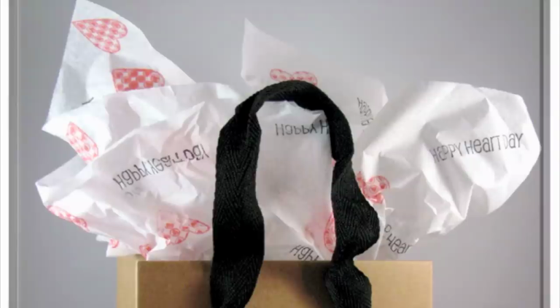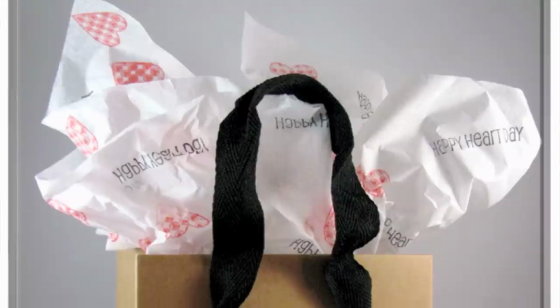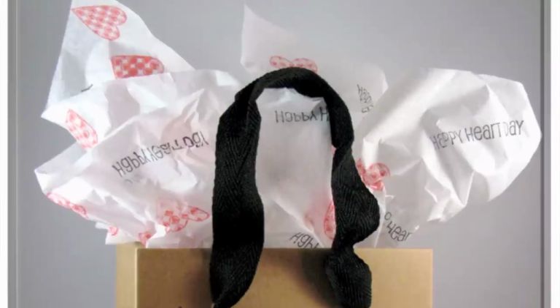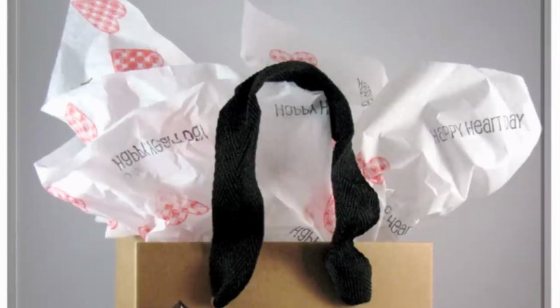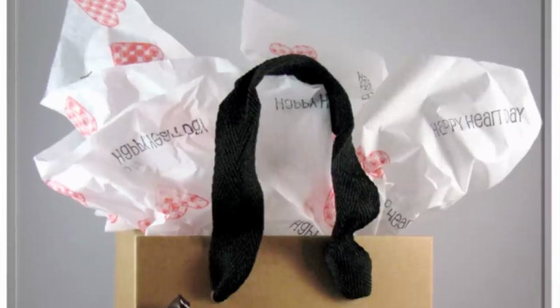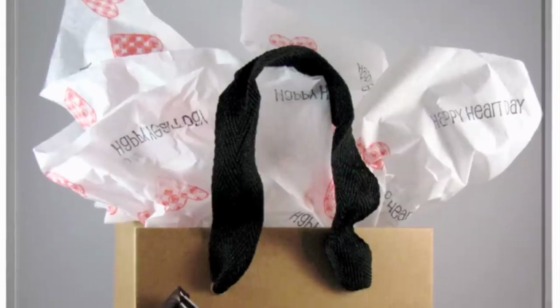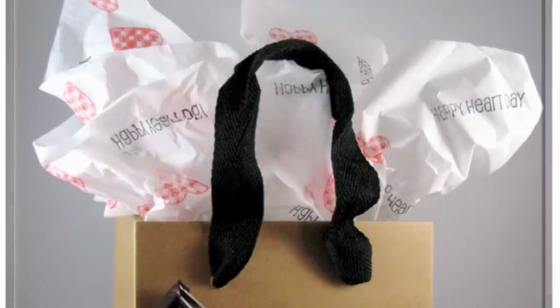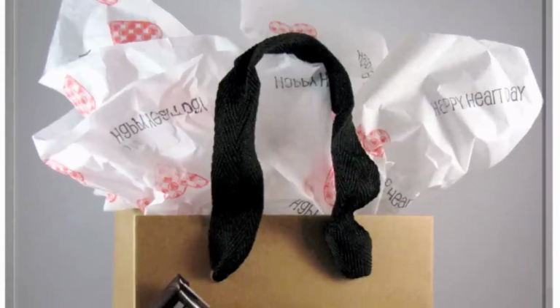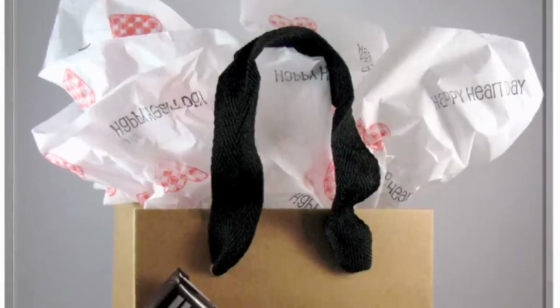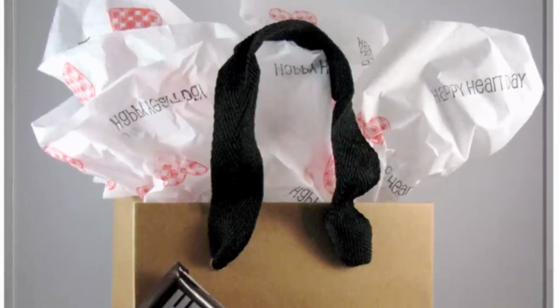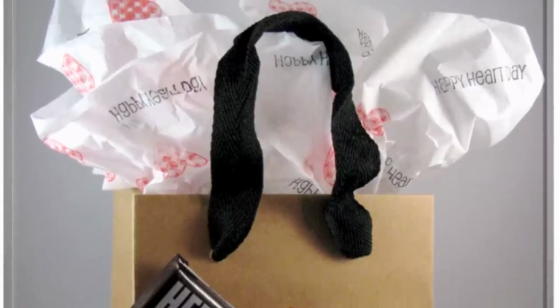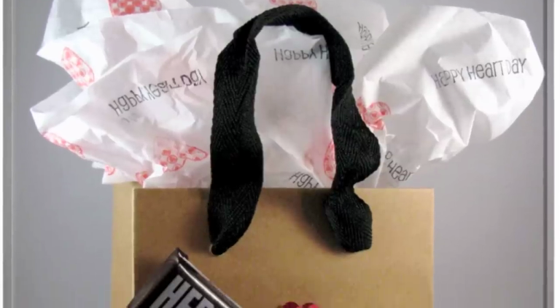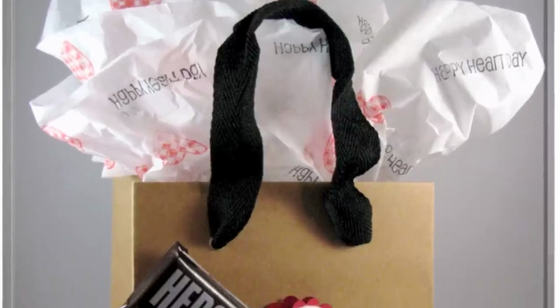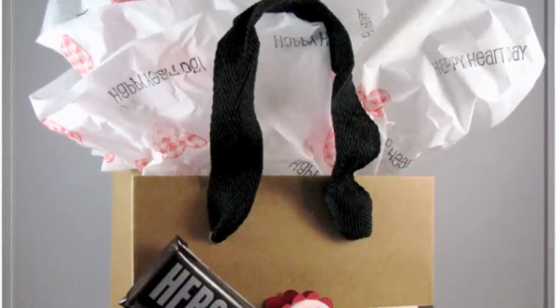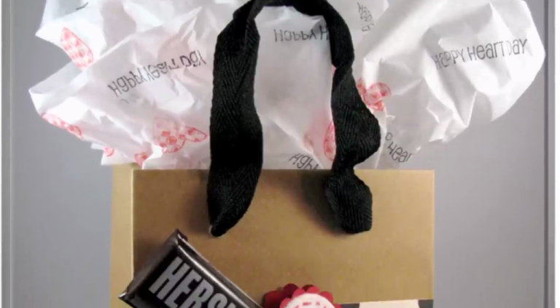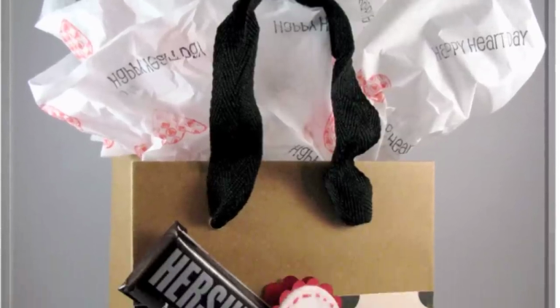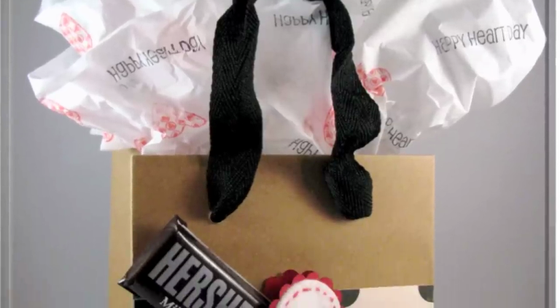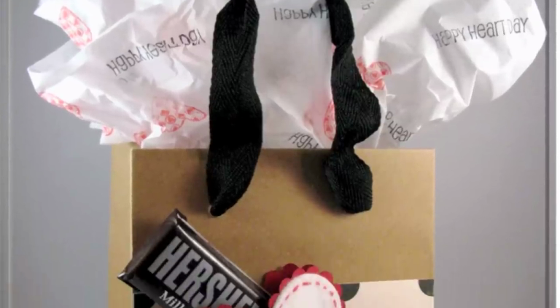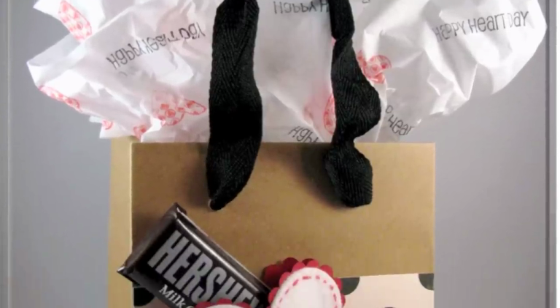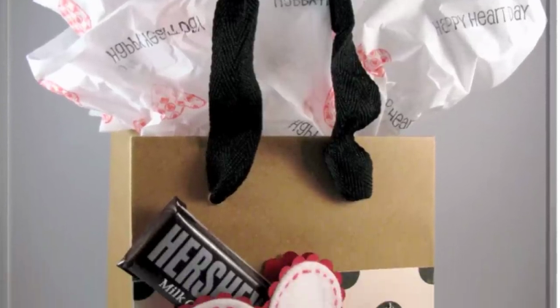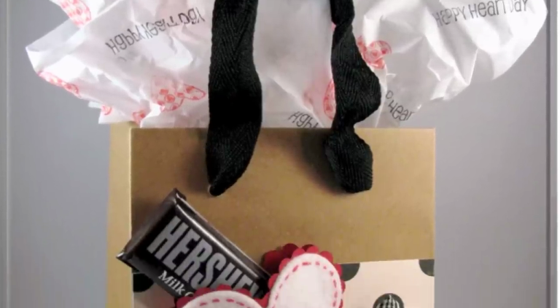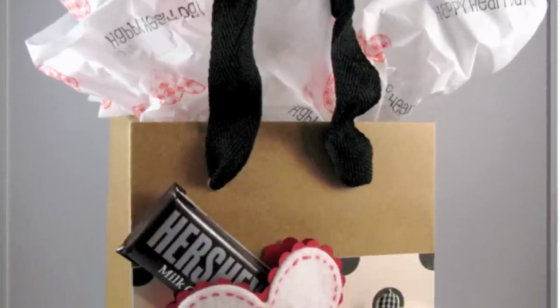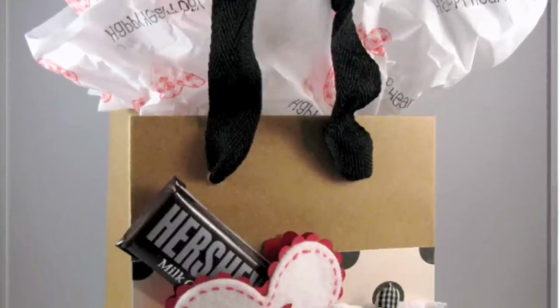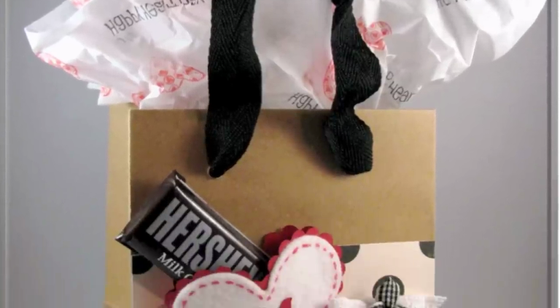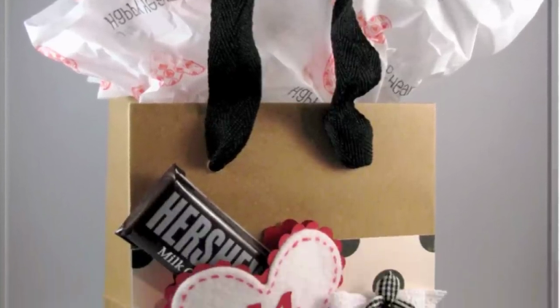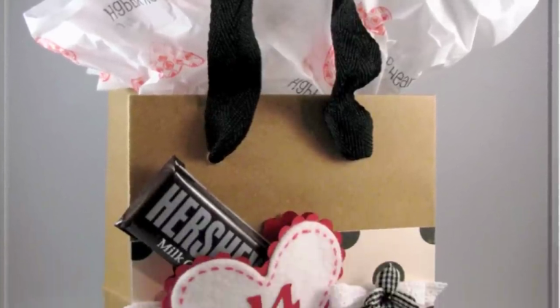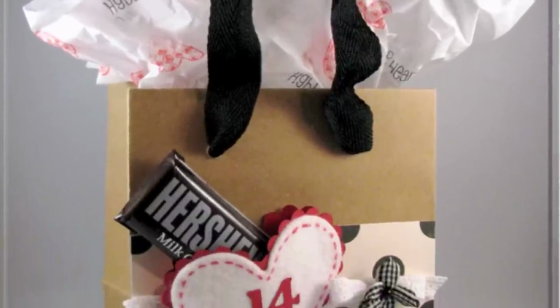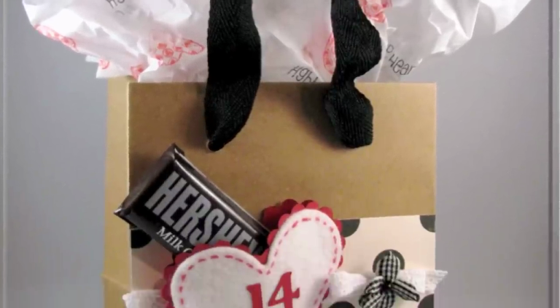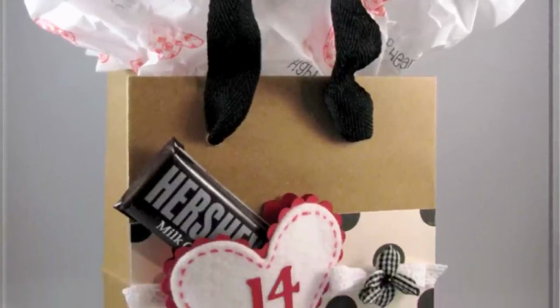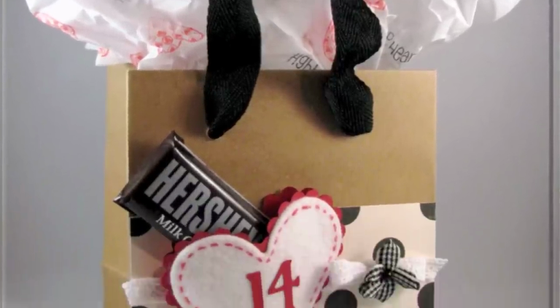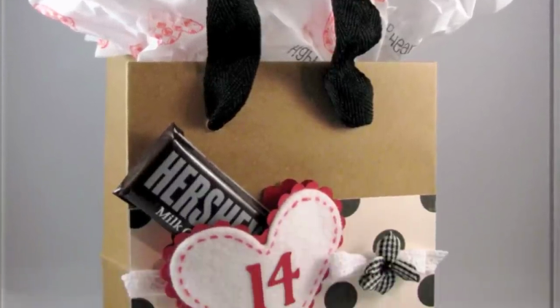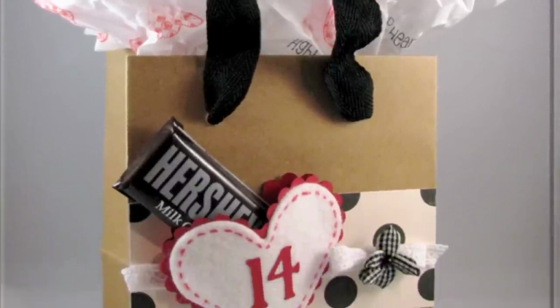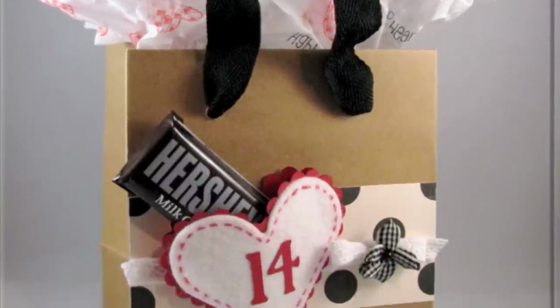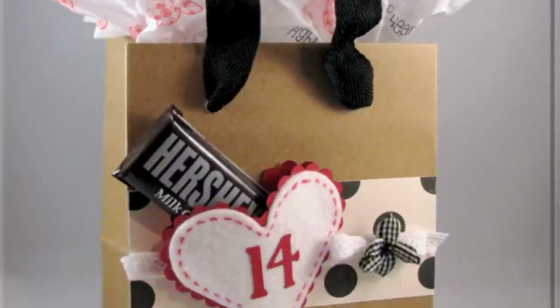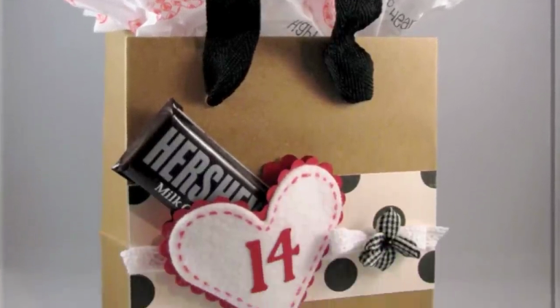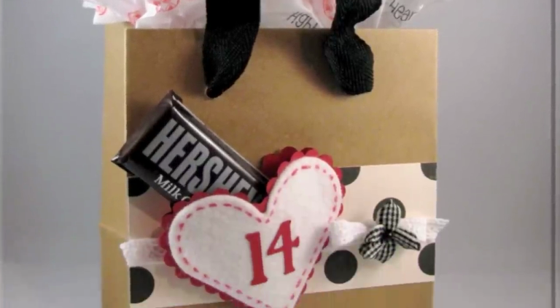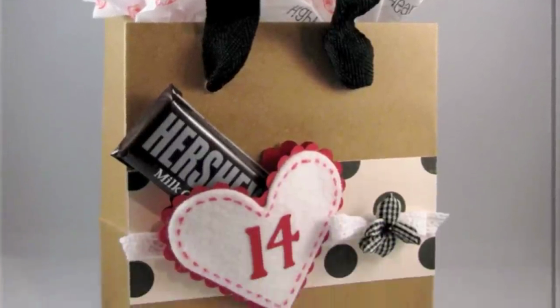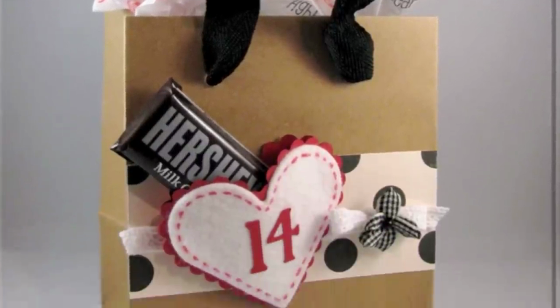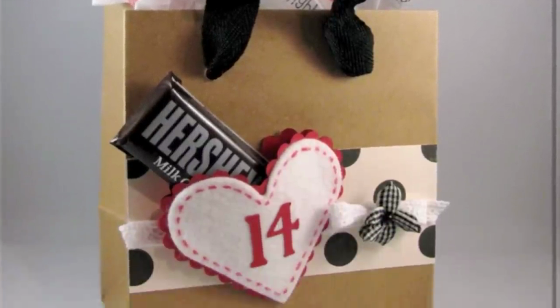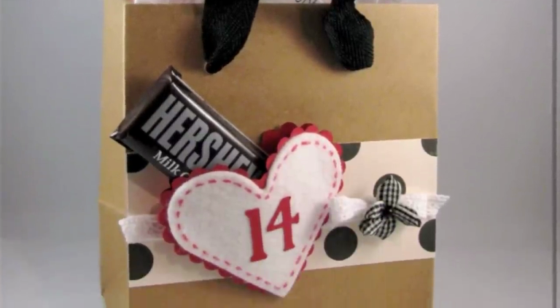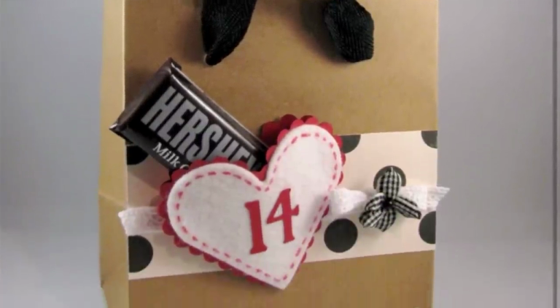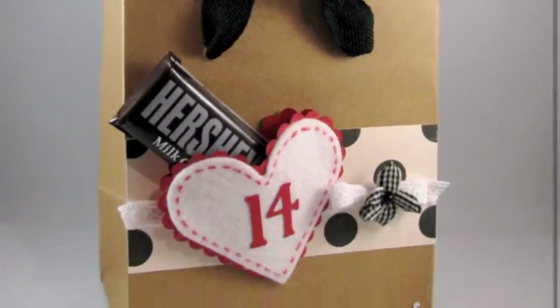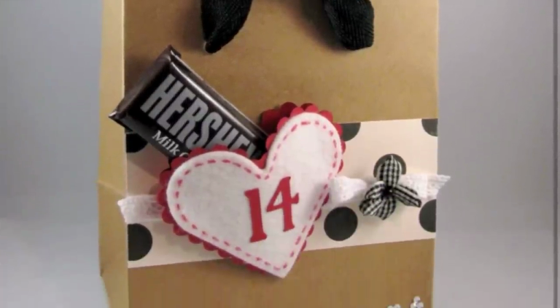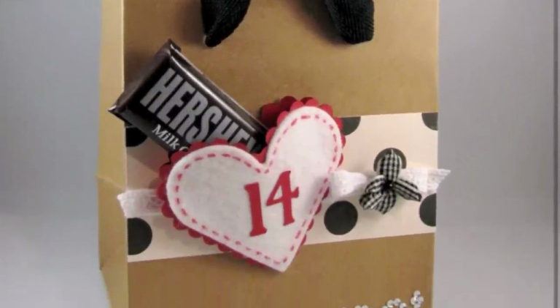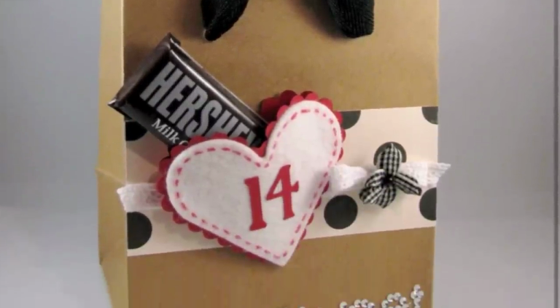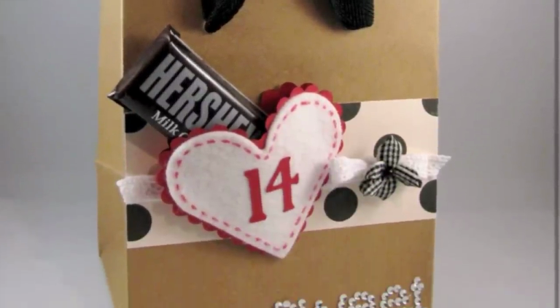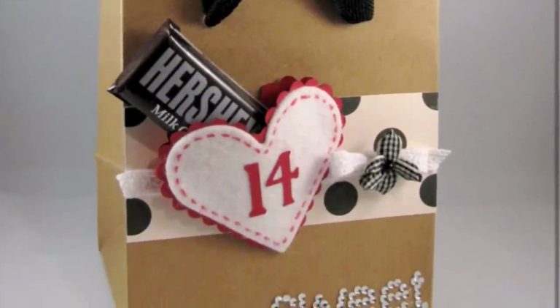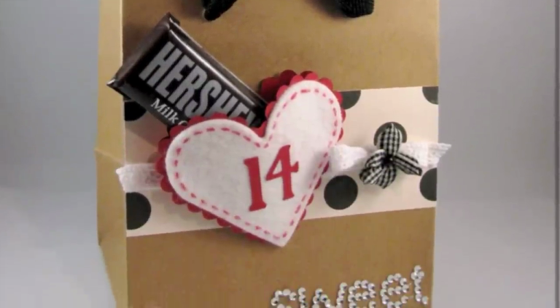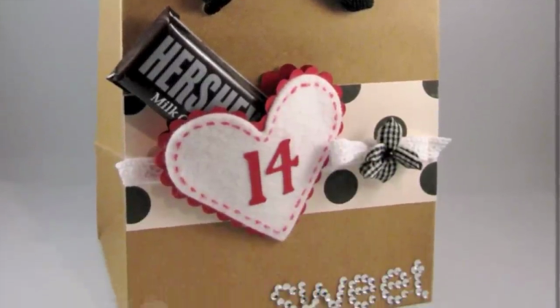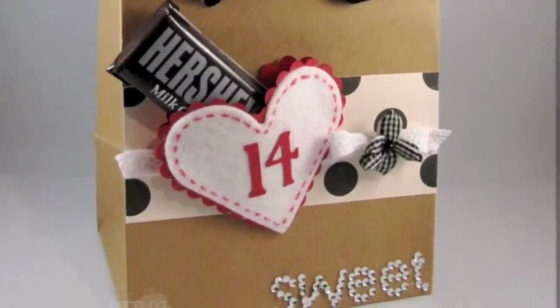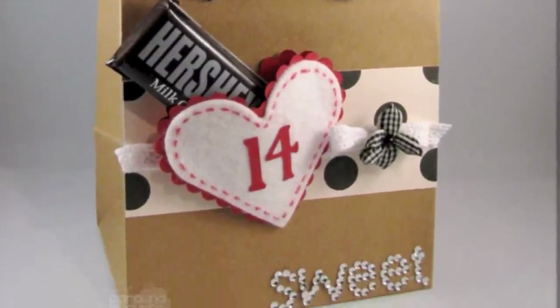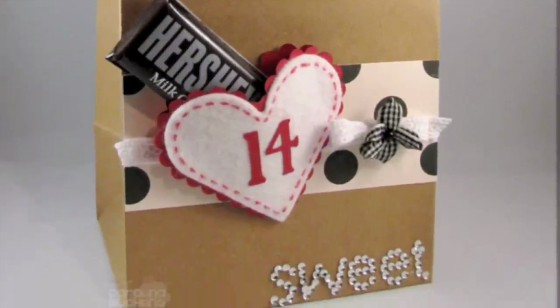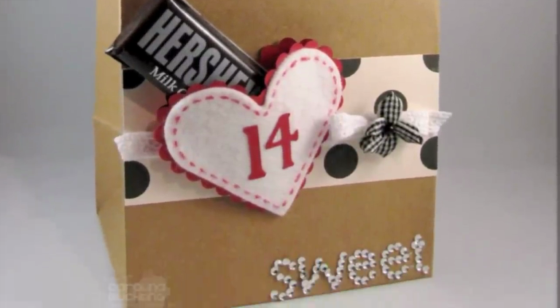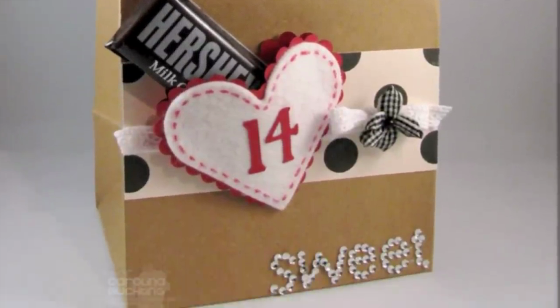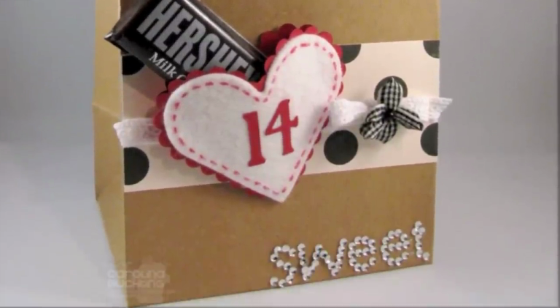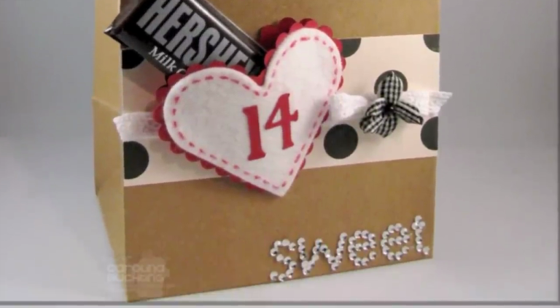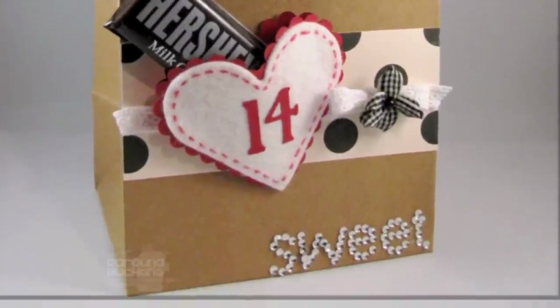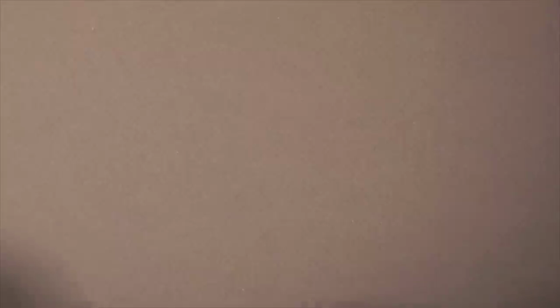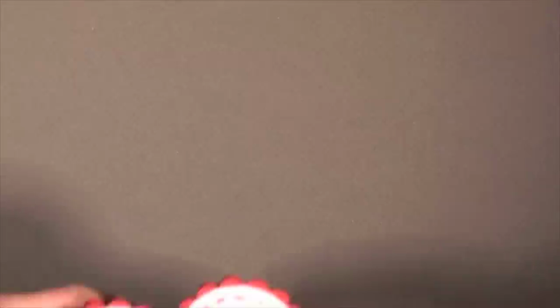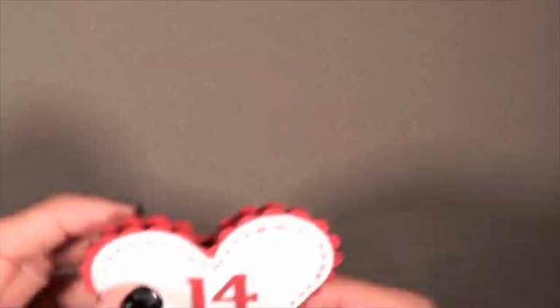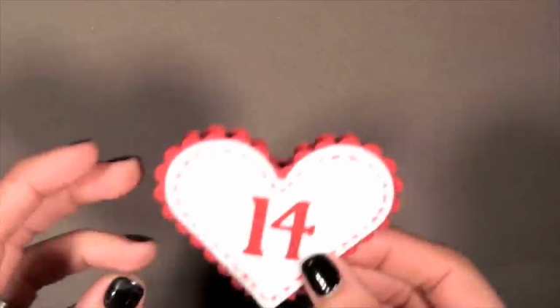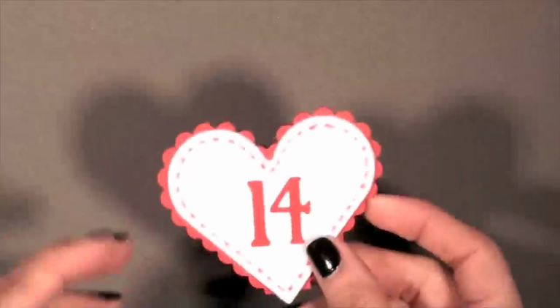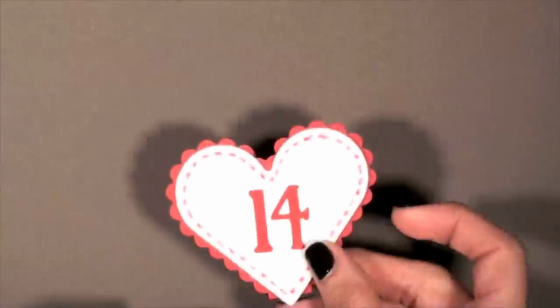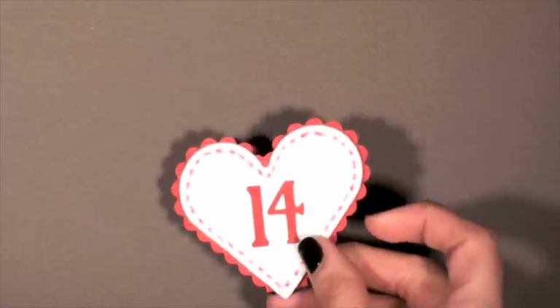Hi everyone, this is Carolina and welcome to another Seasonal Saturday. Today we're going to transform a plain gift bag into a themed gift bag.